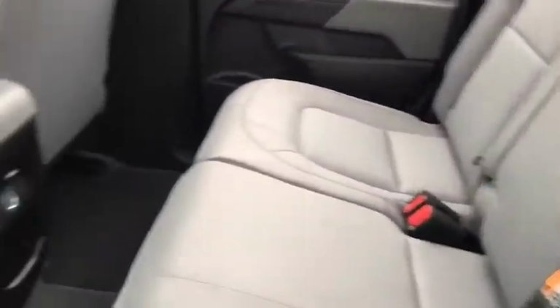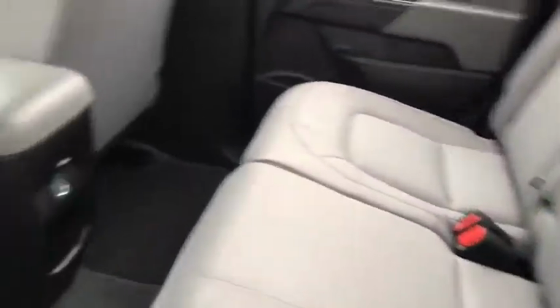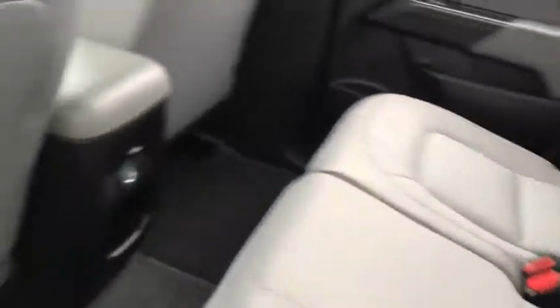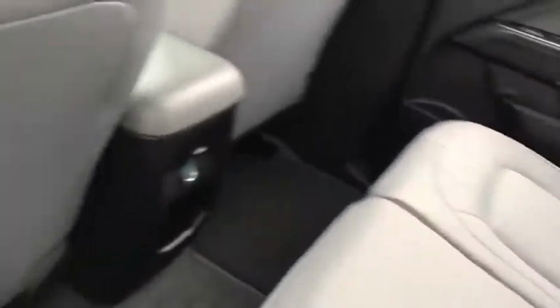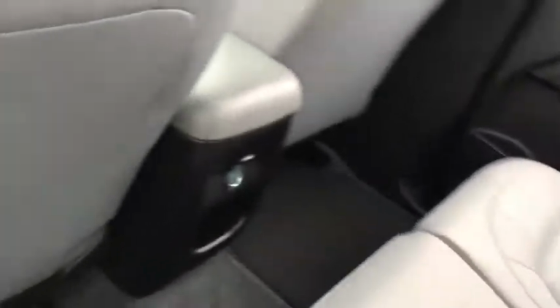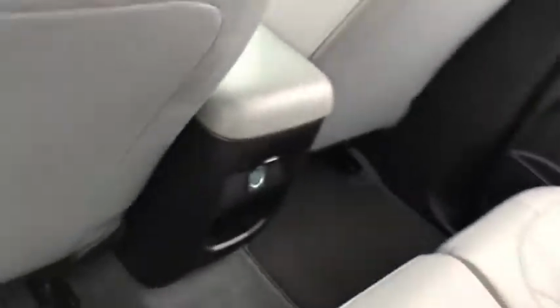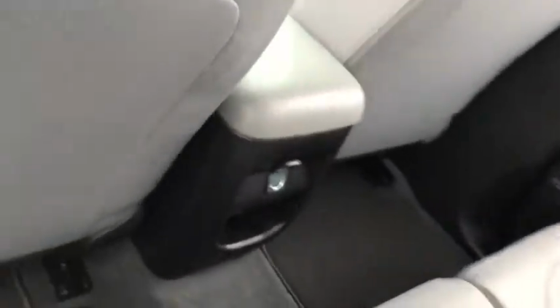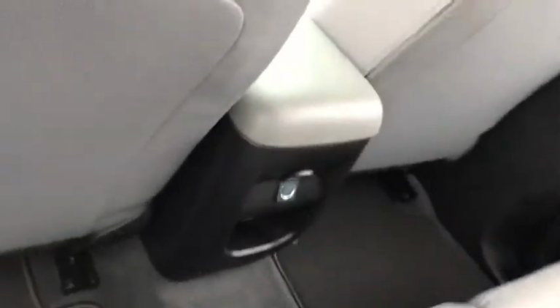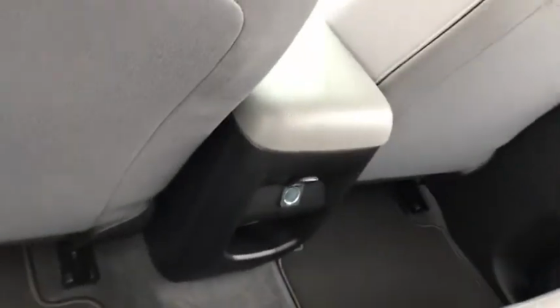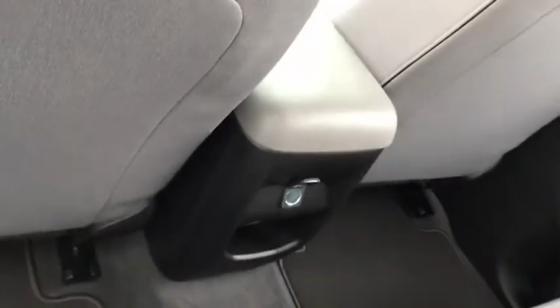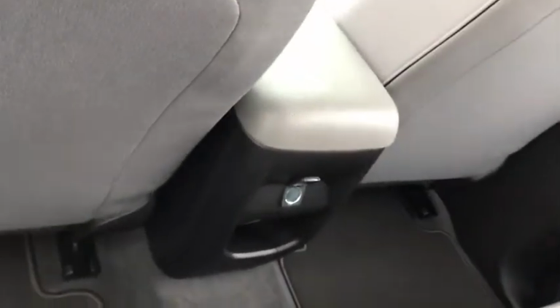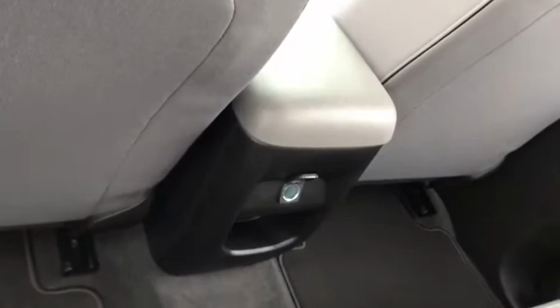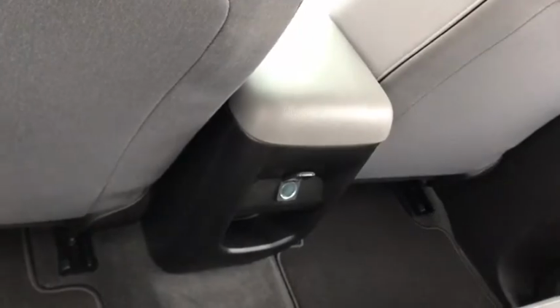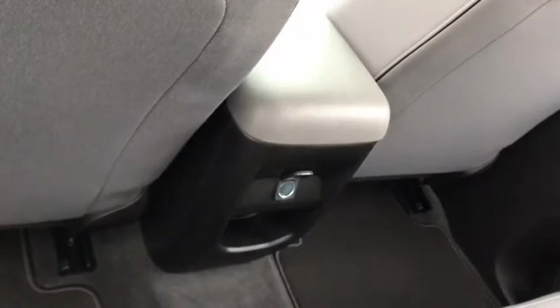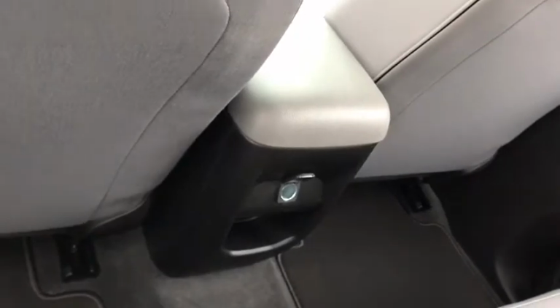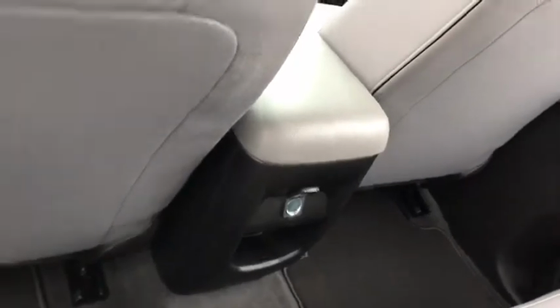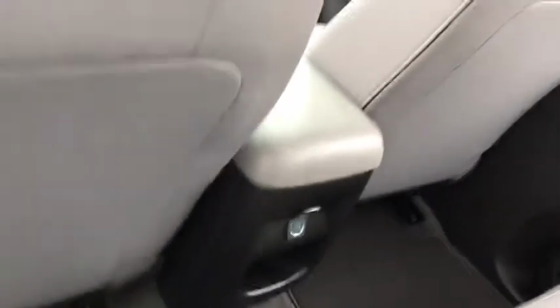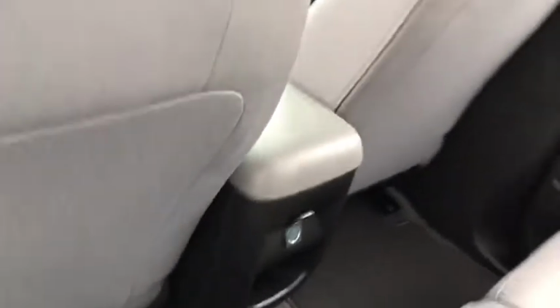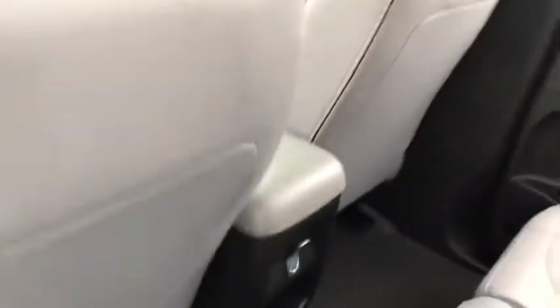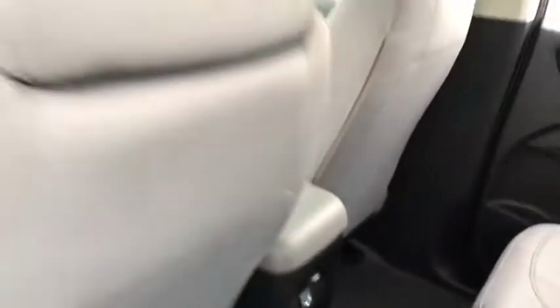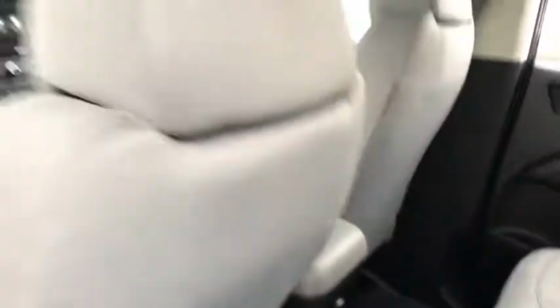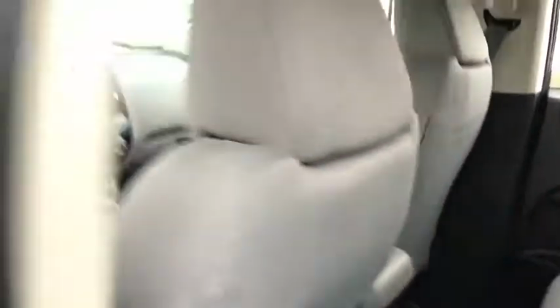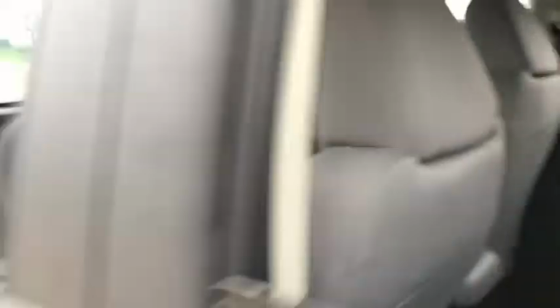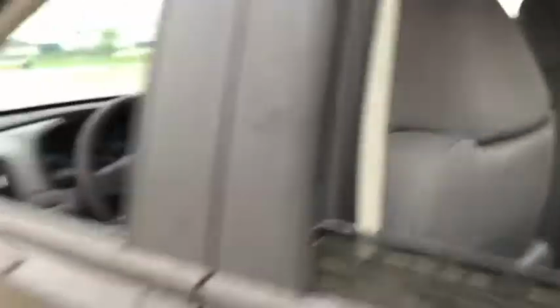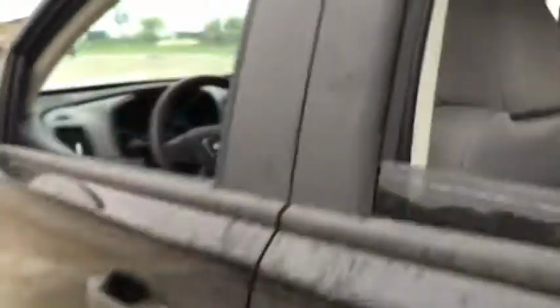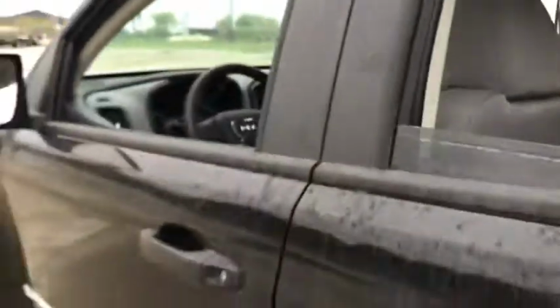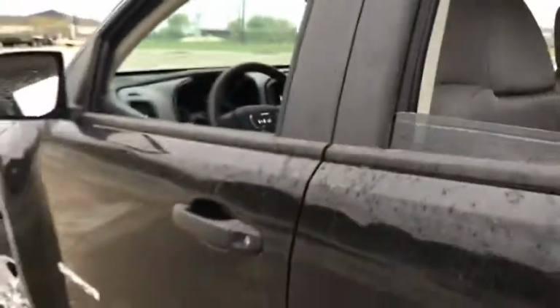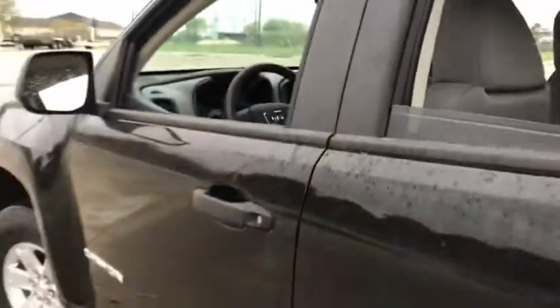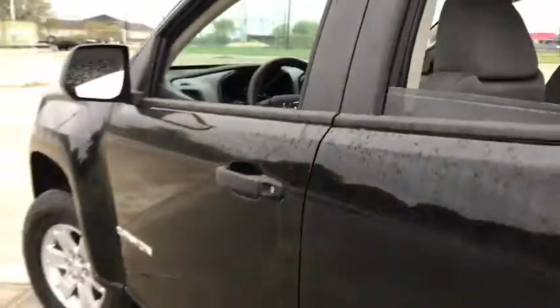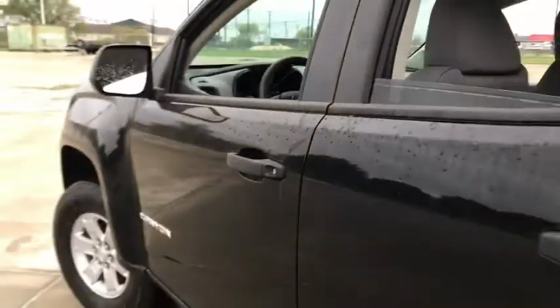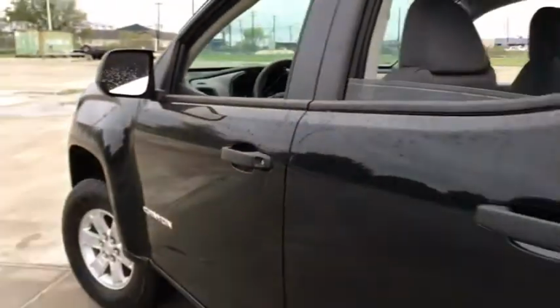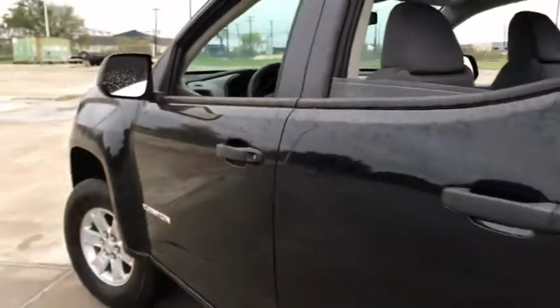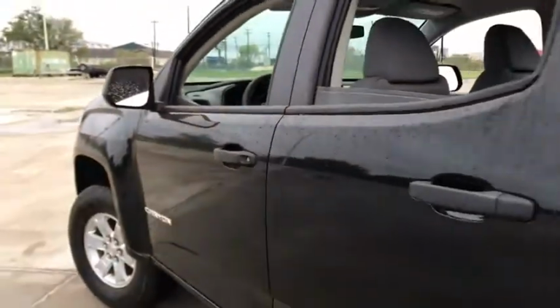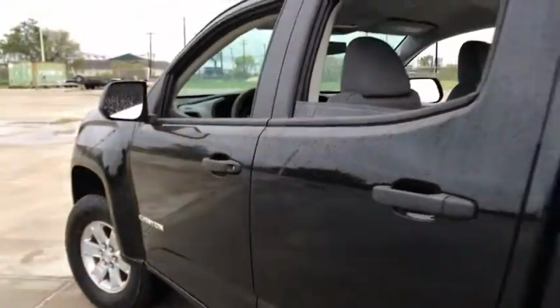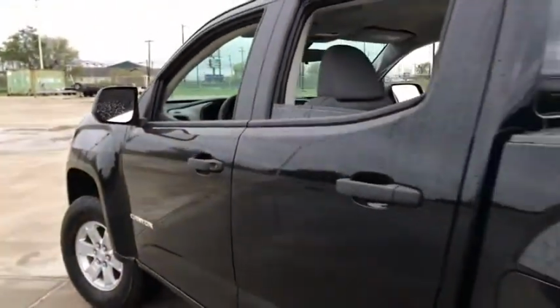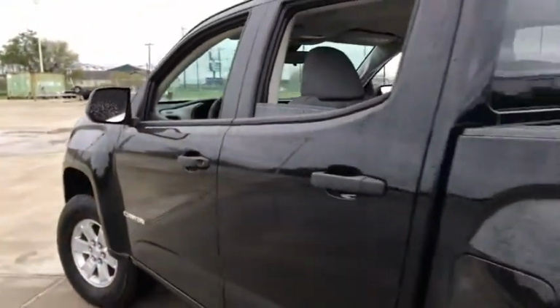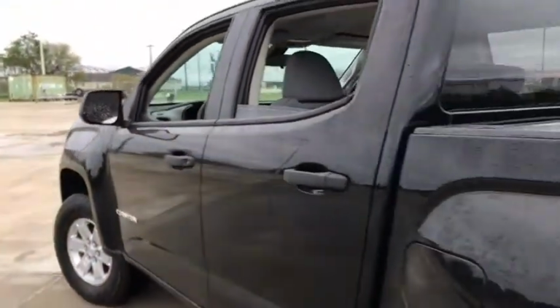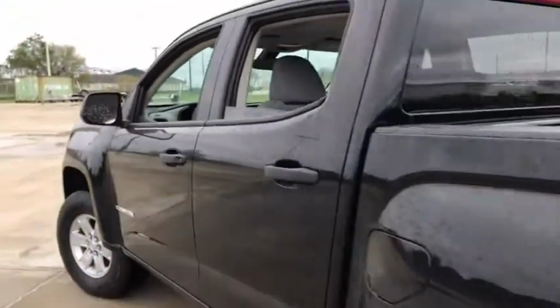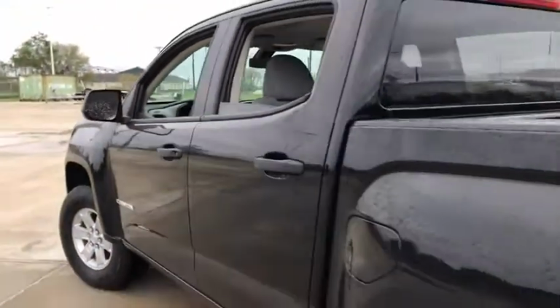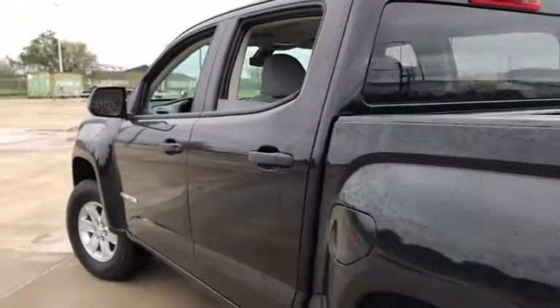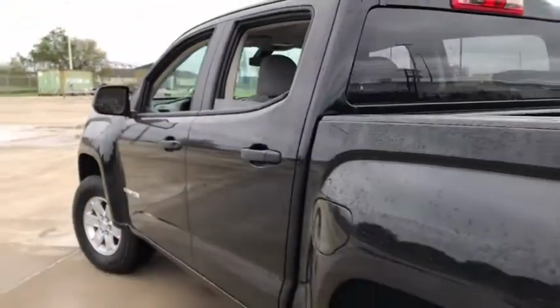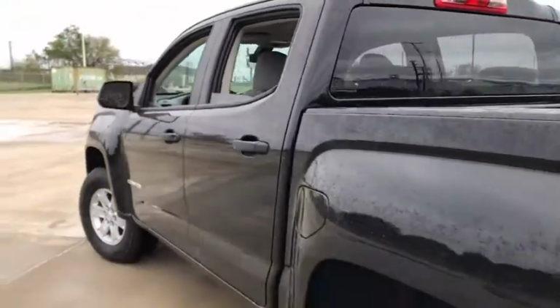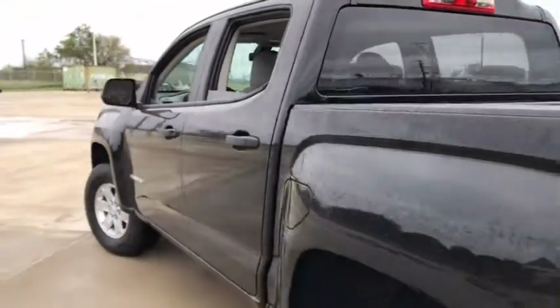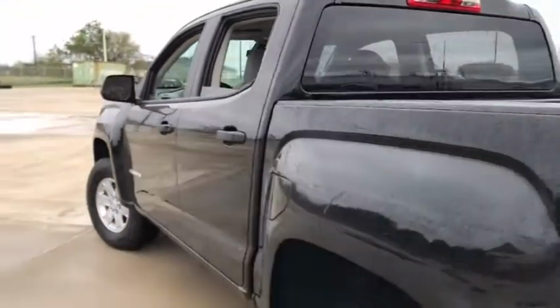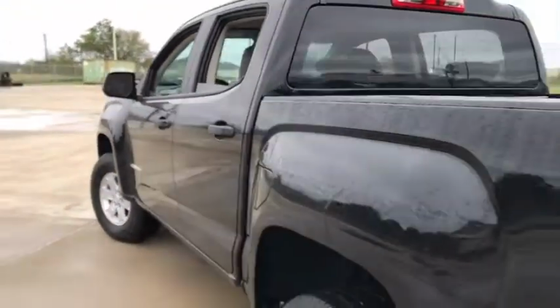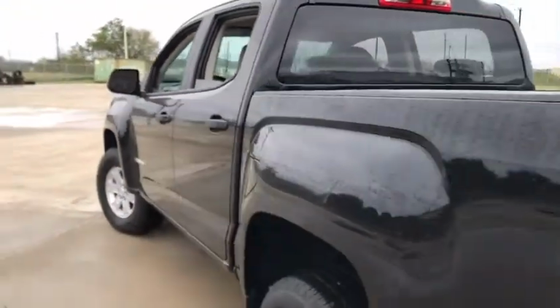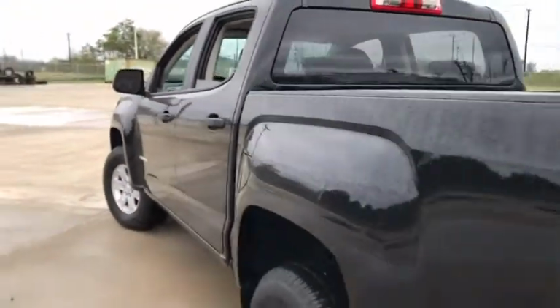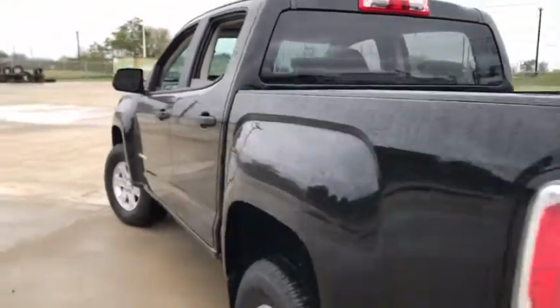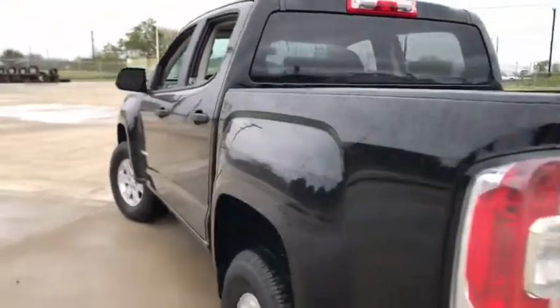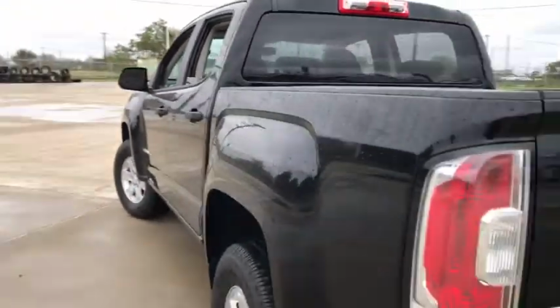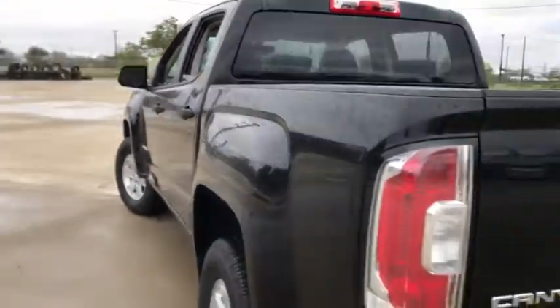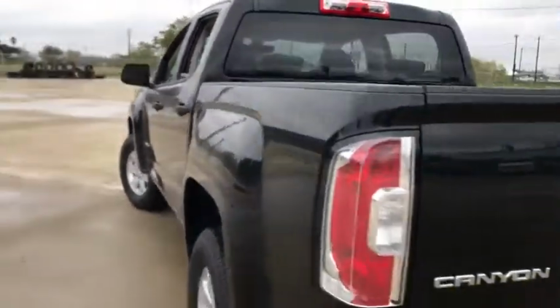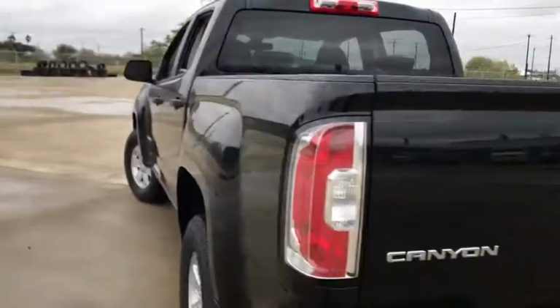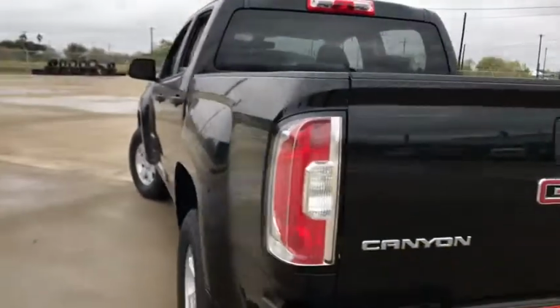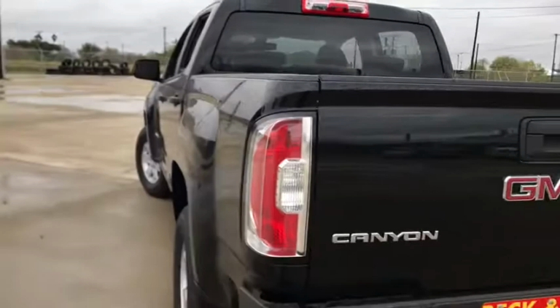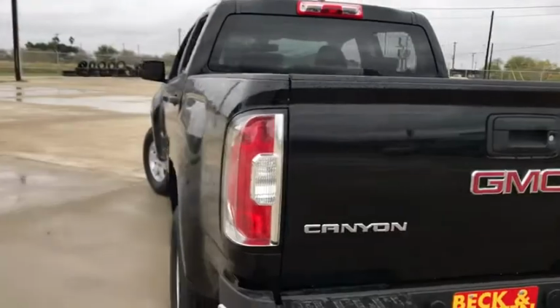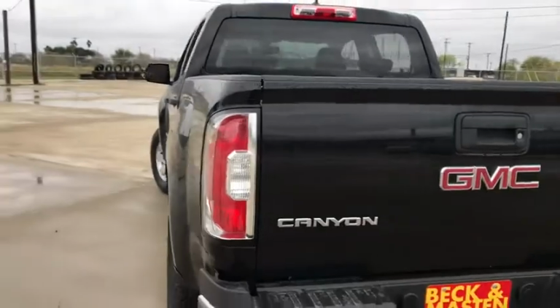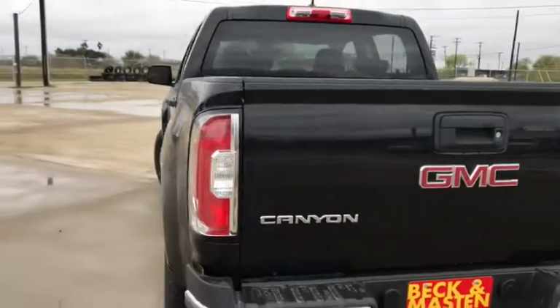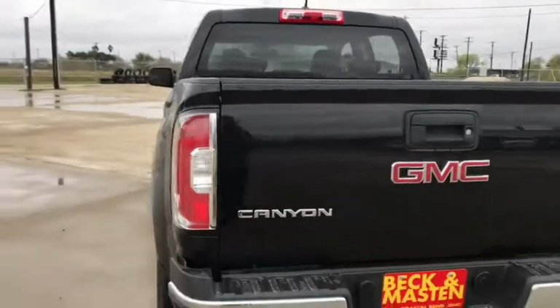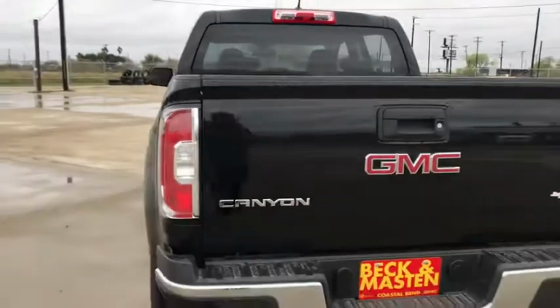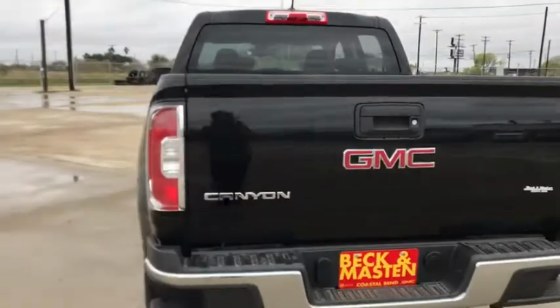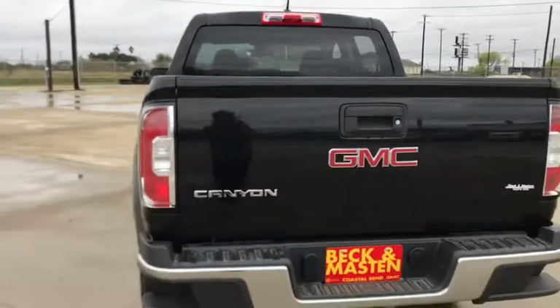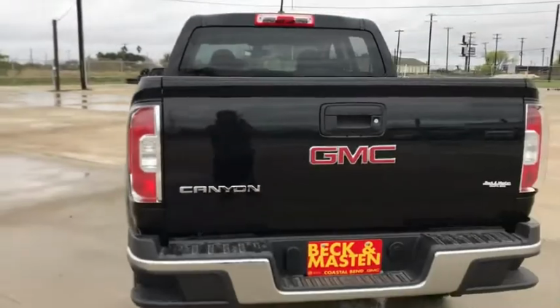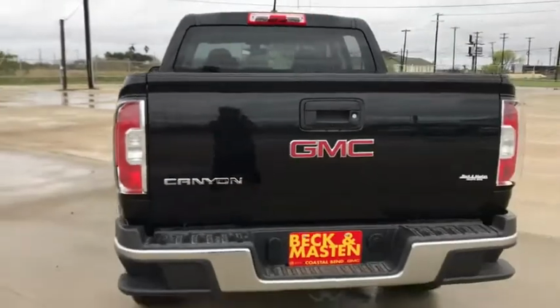Radio data system, four-piece floor mat set. Take this vehicle for a spin and see why so many shoppers are now proud owners.